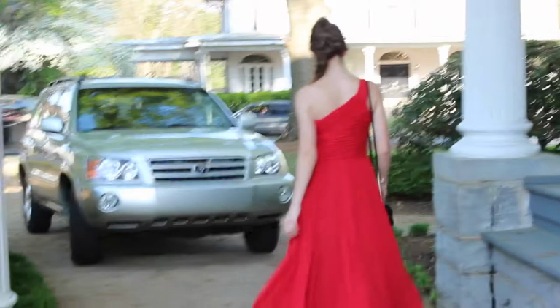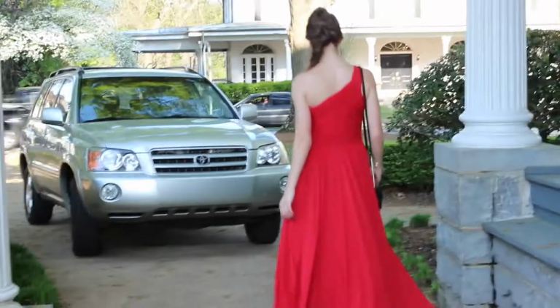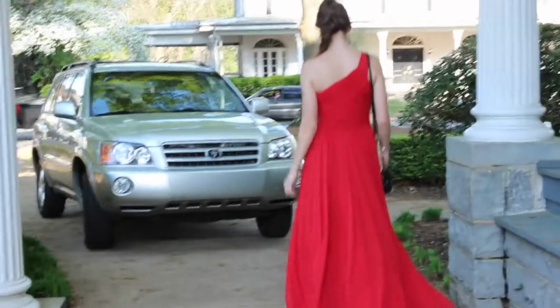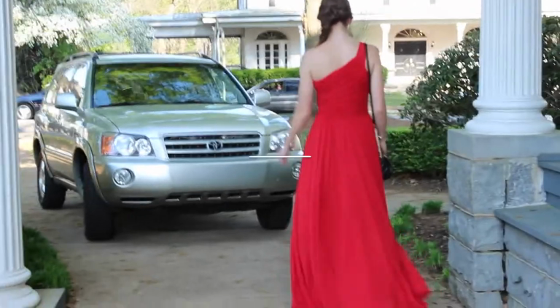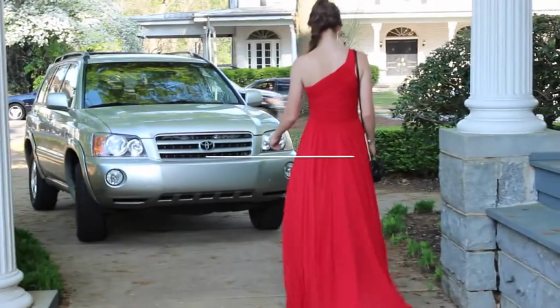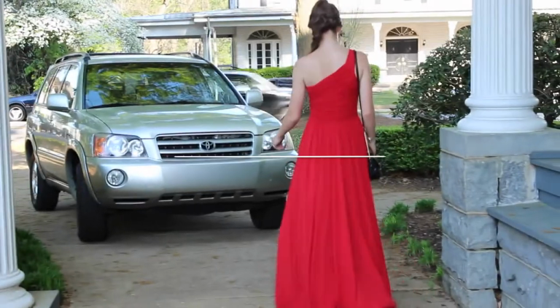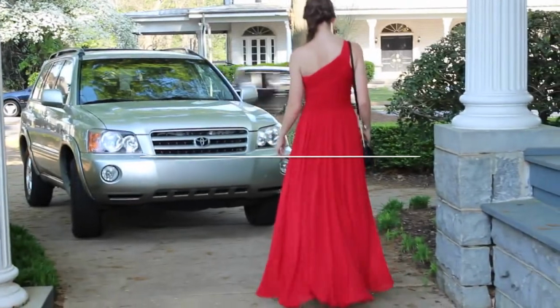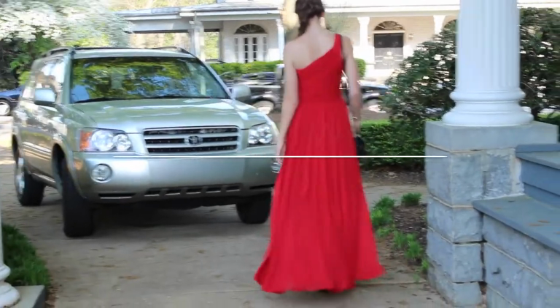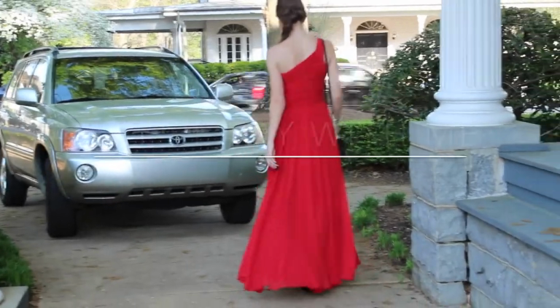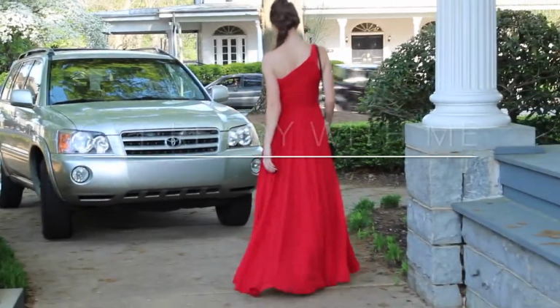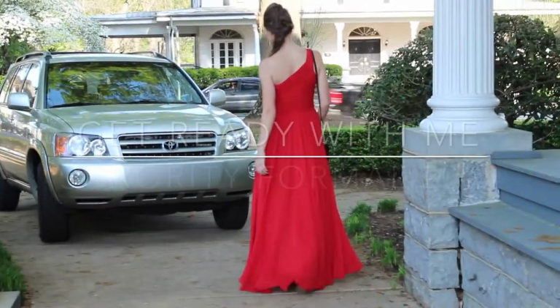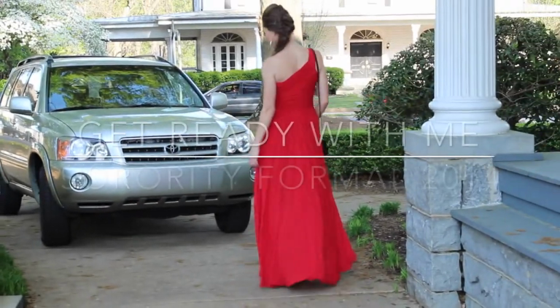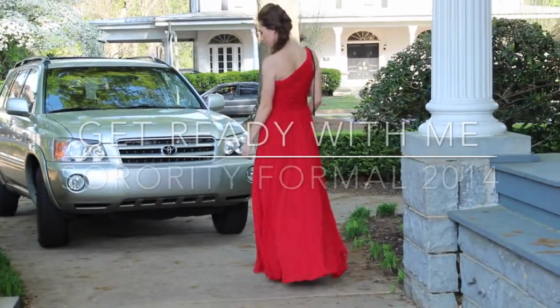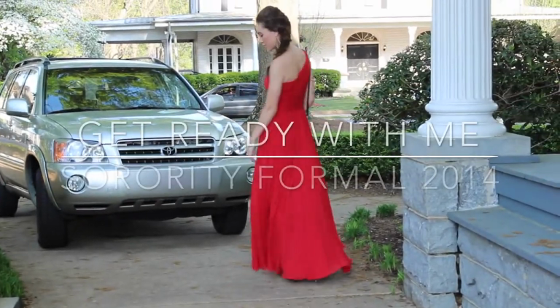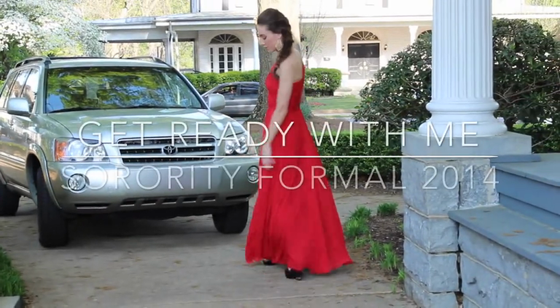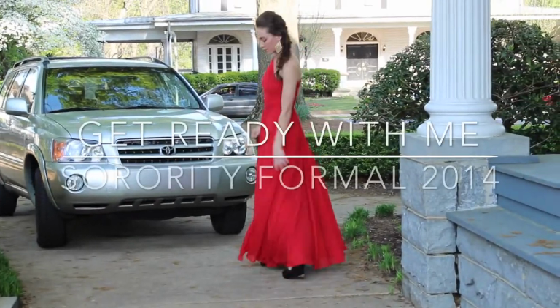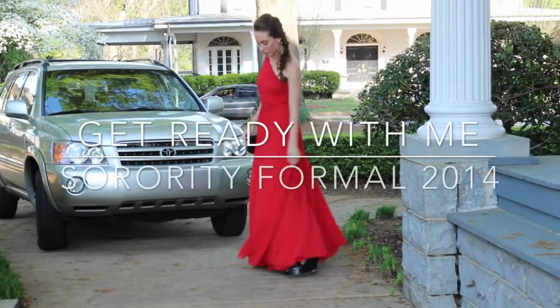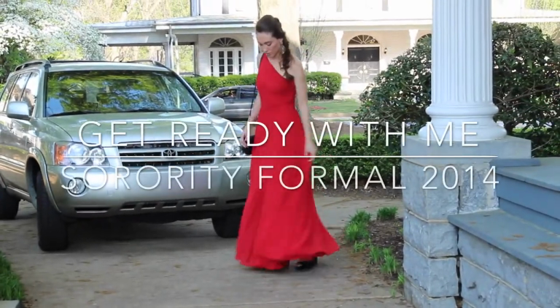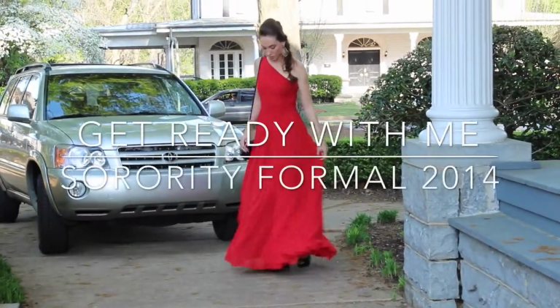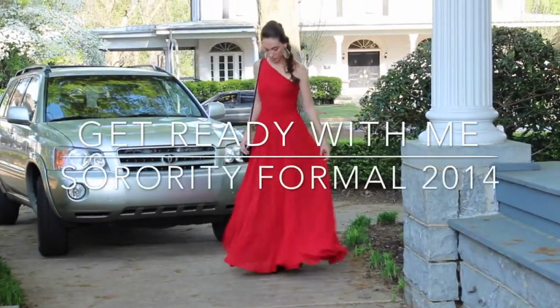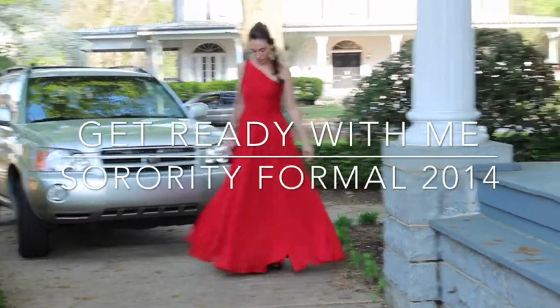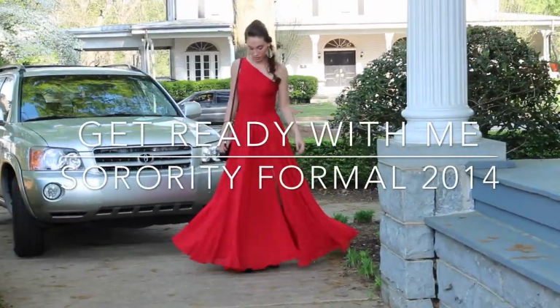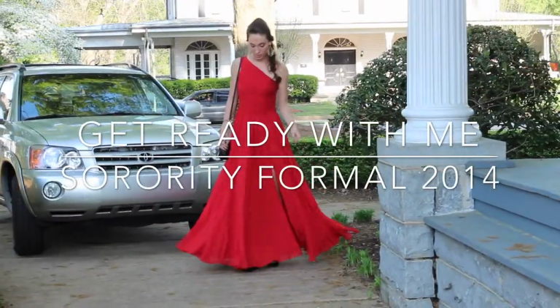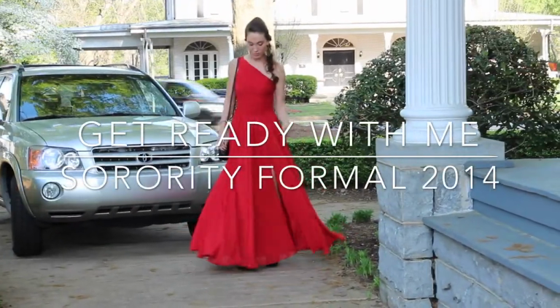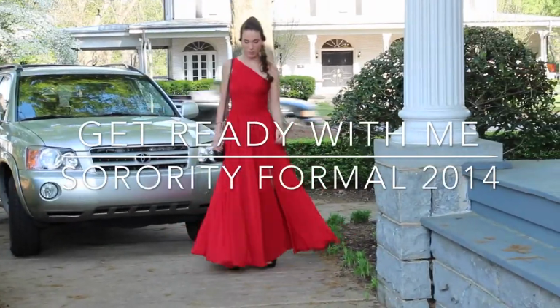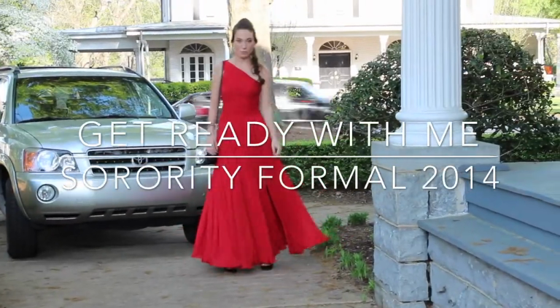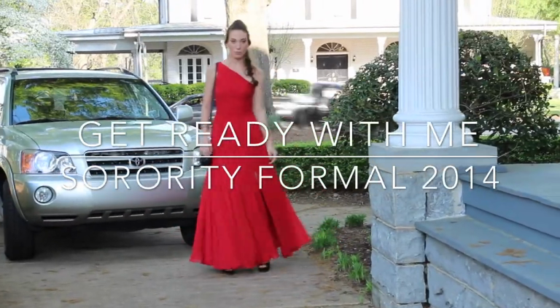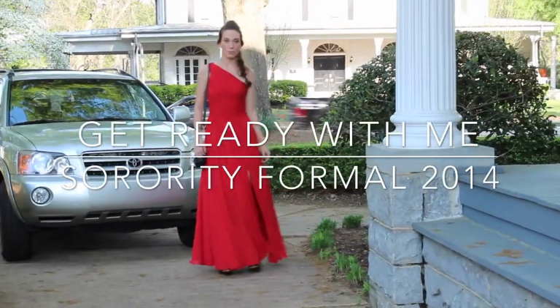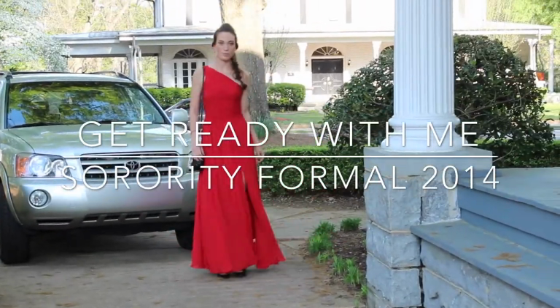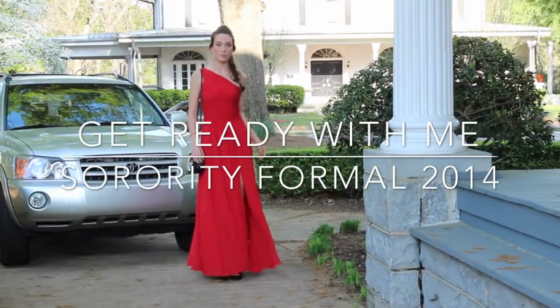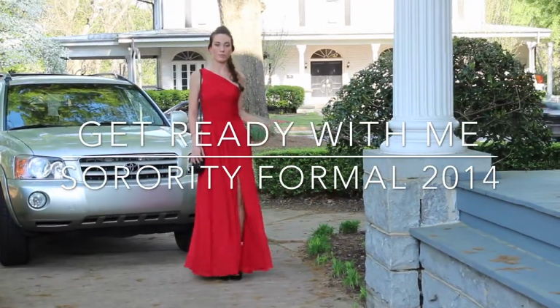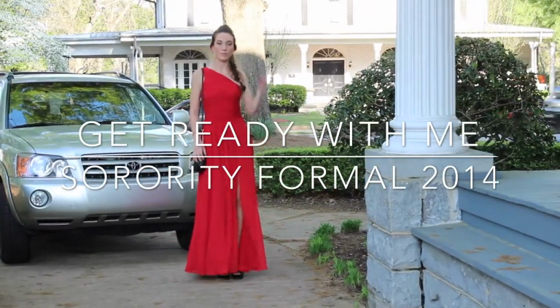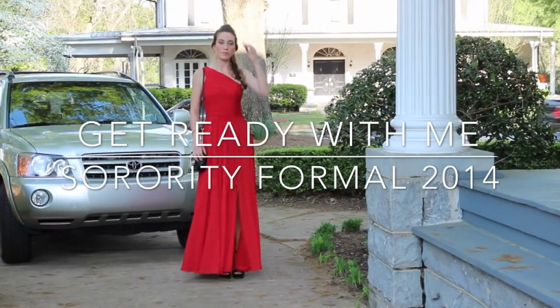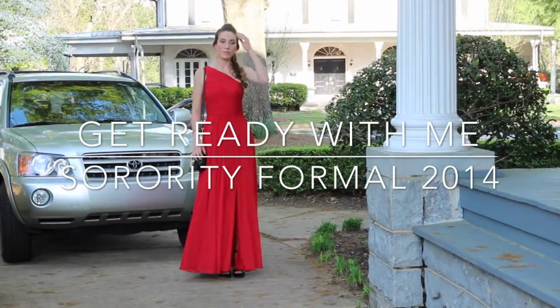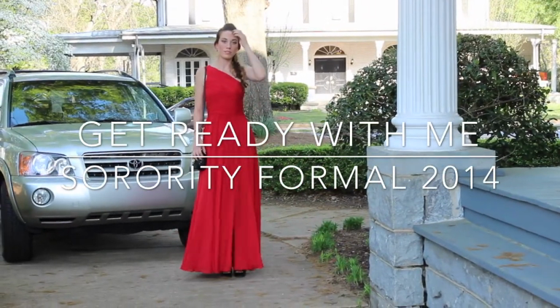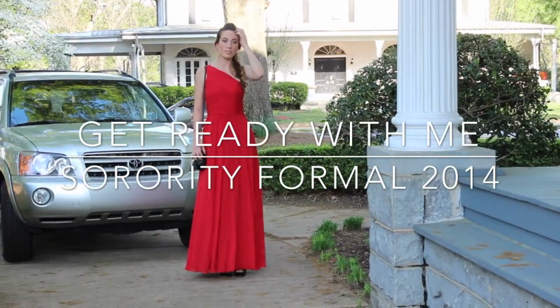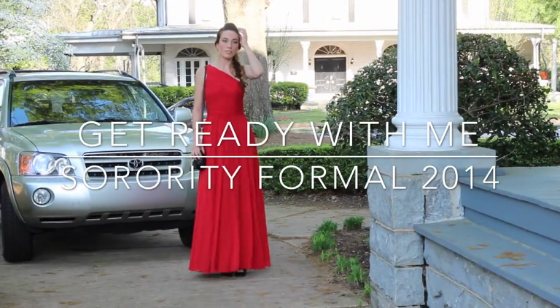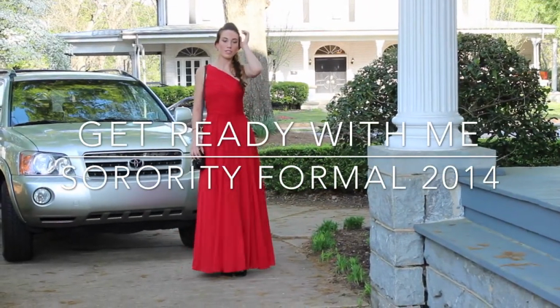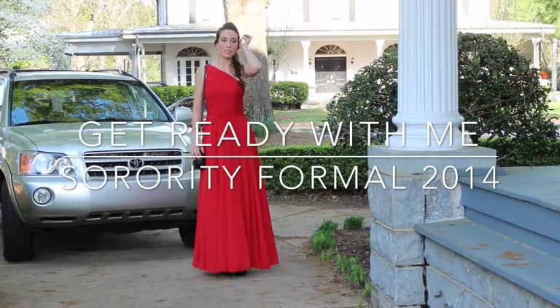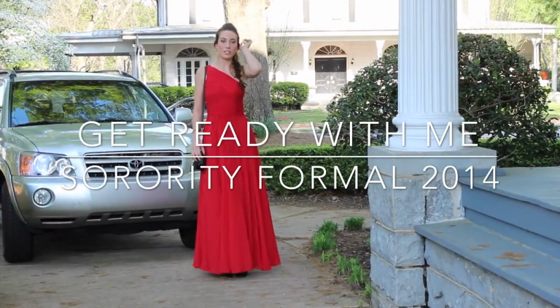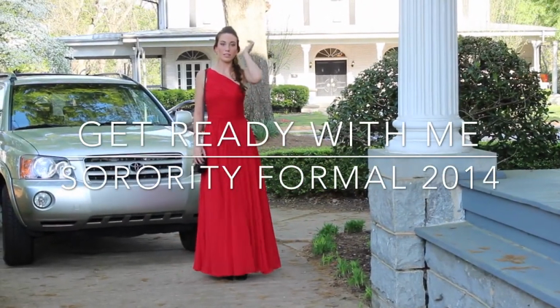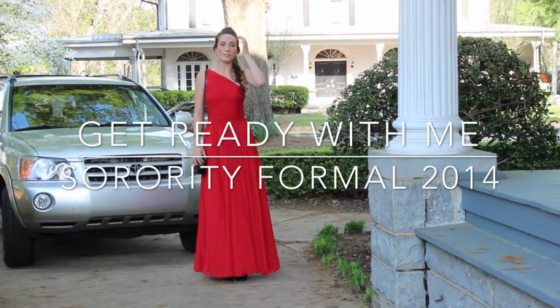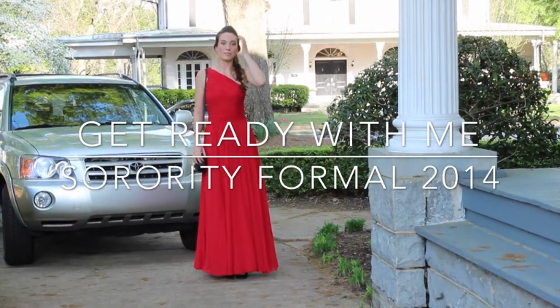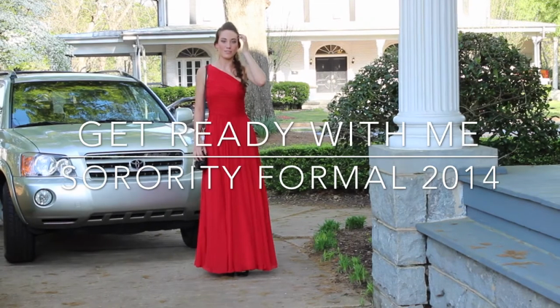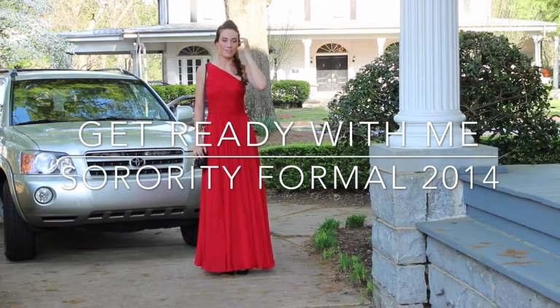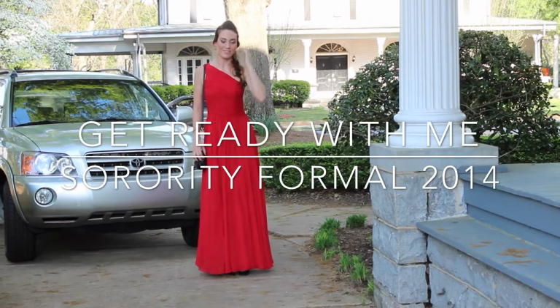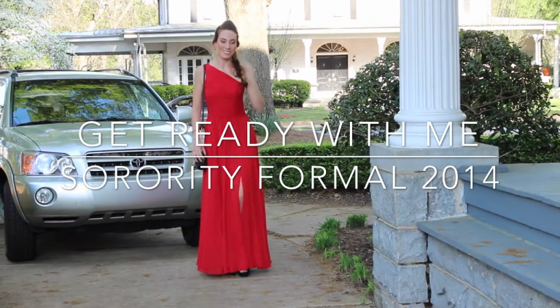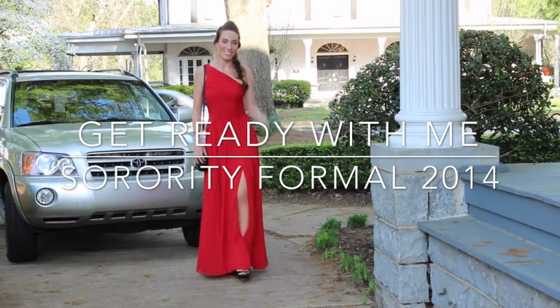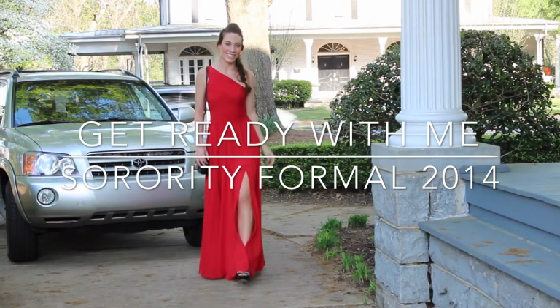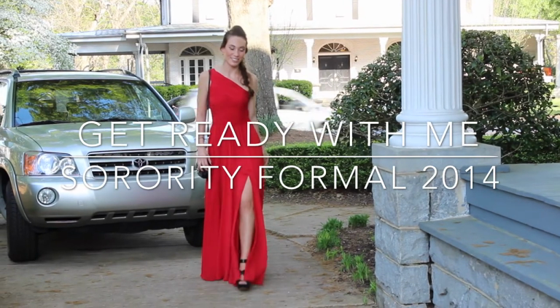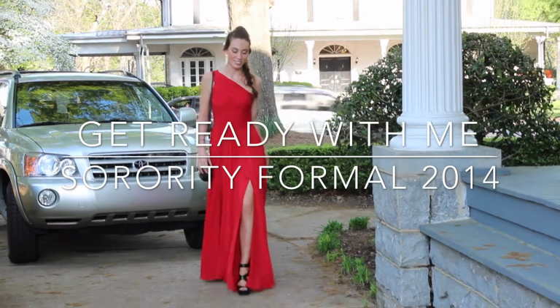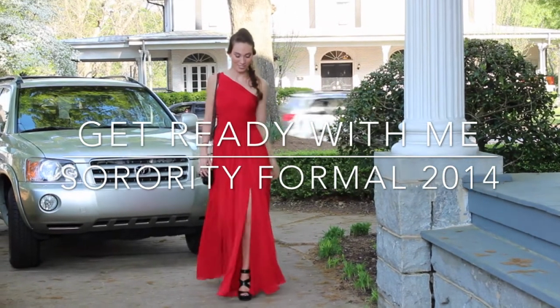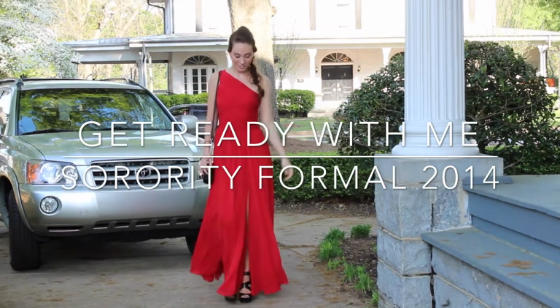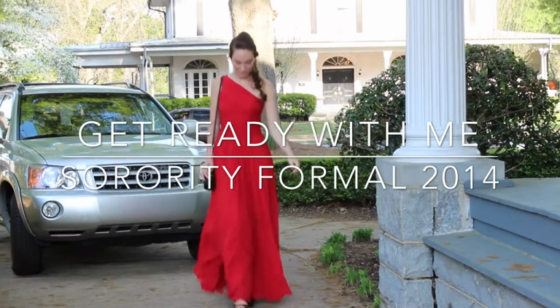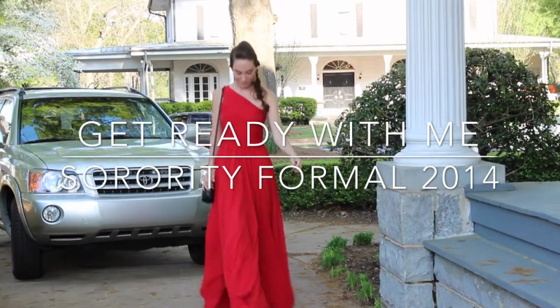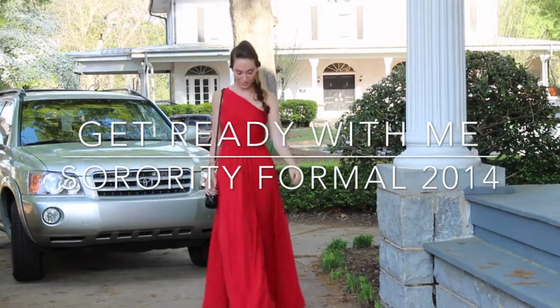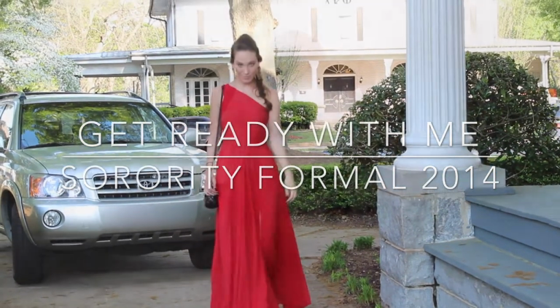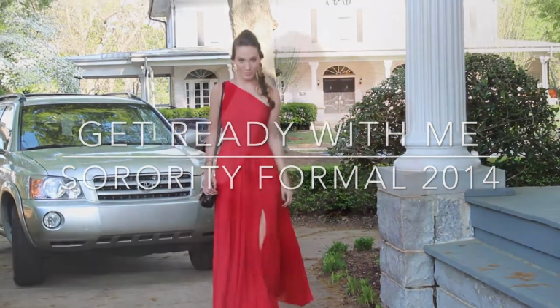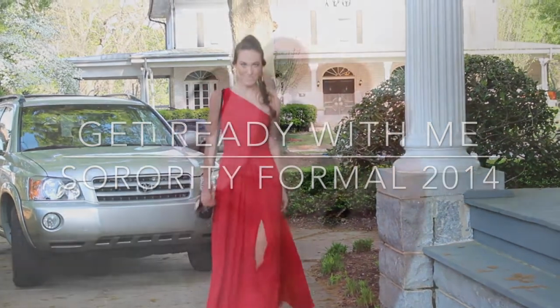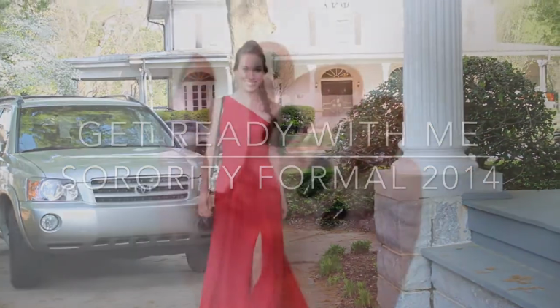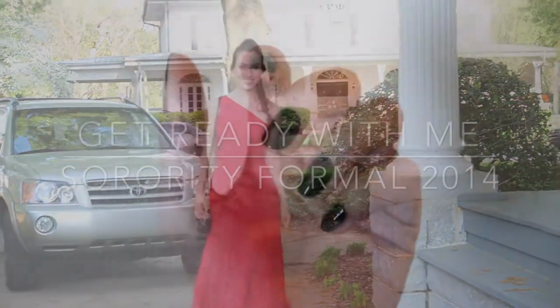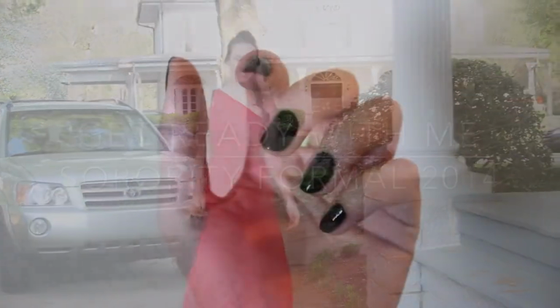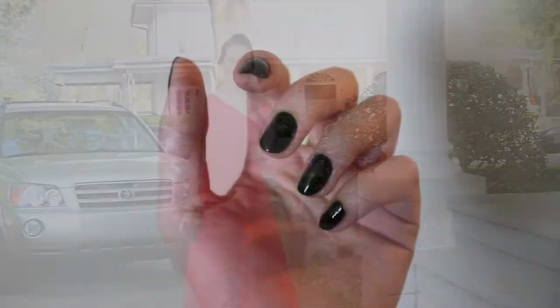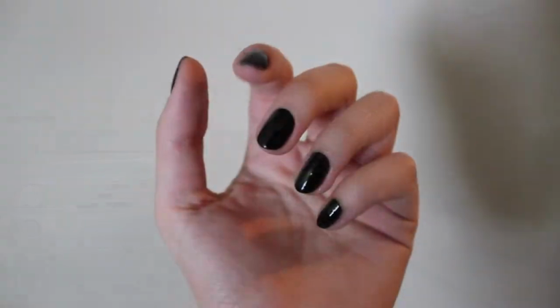Hey guys, it's Lexi. So last weekend was my sorority's formal, and since my makeup routine has been requested many times, I decided to film a Get Ready With Me video.